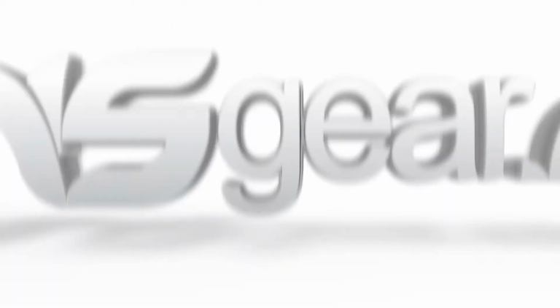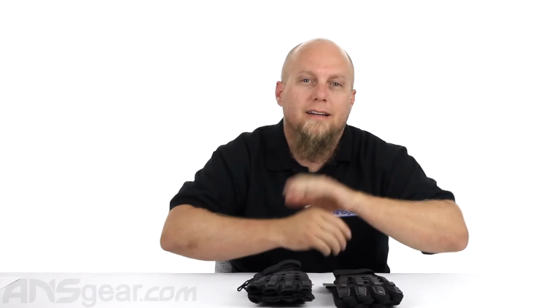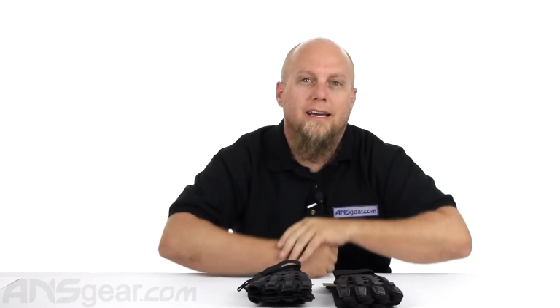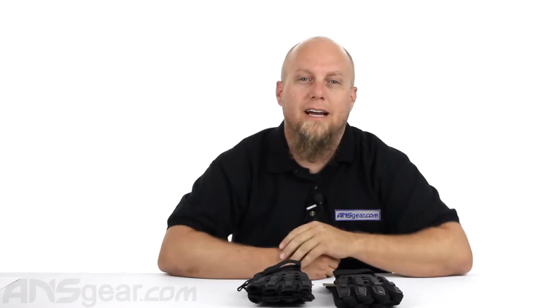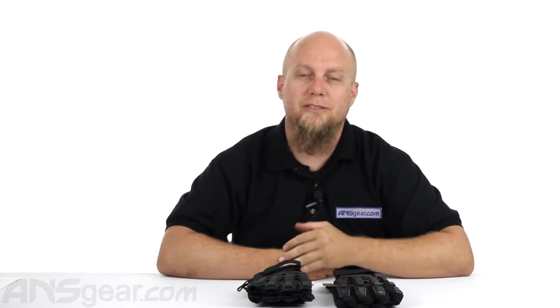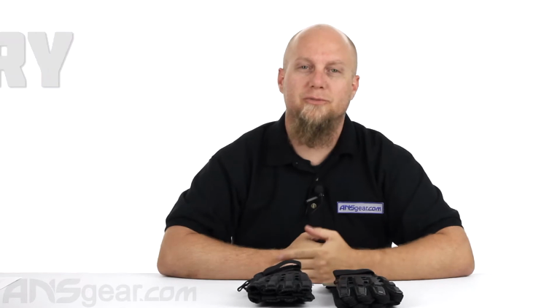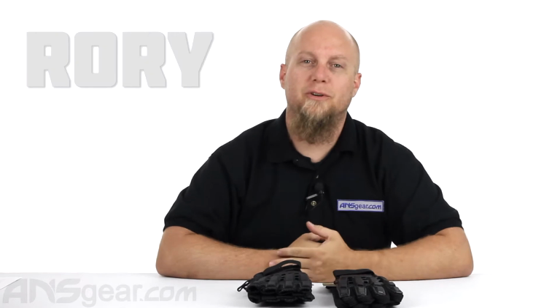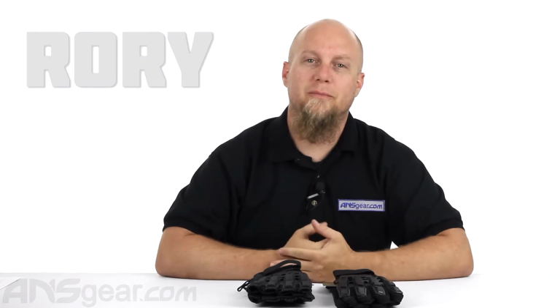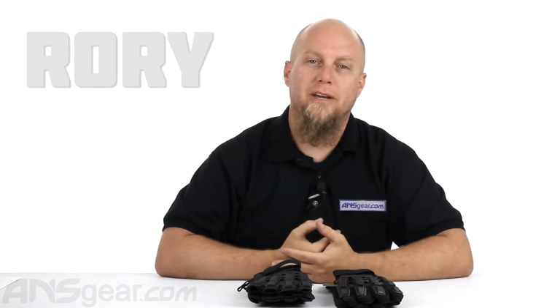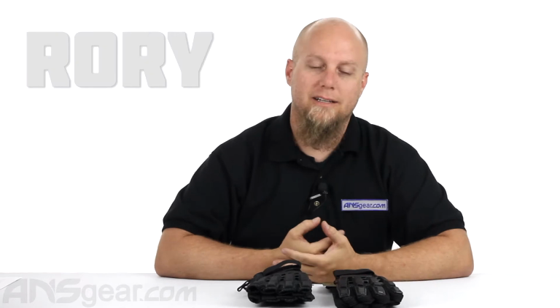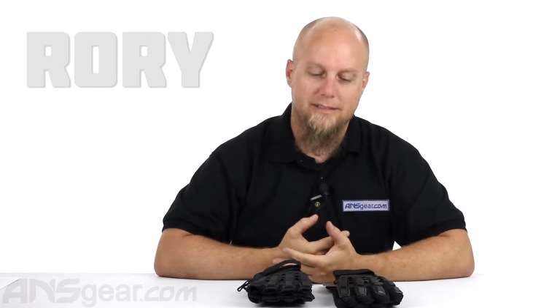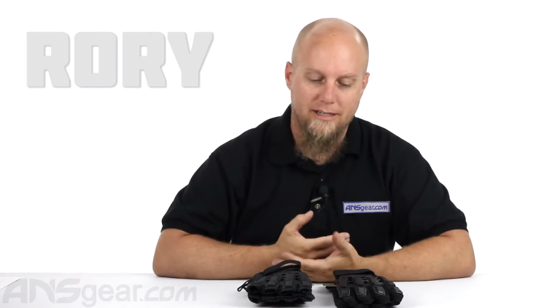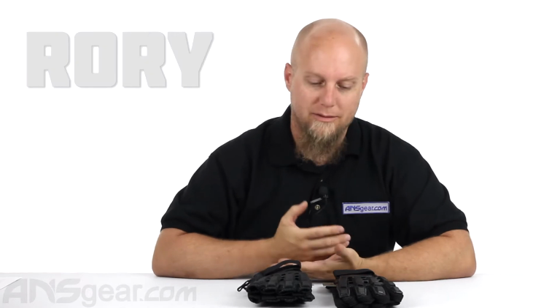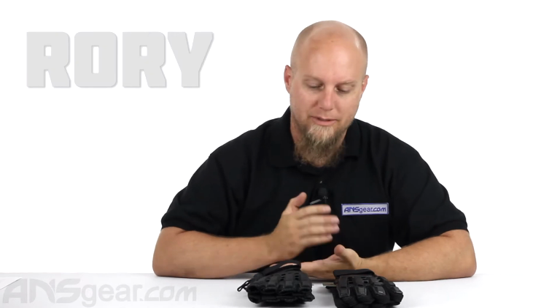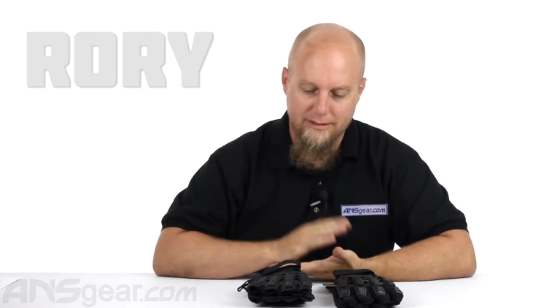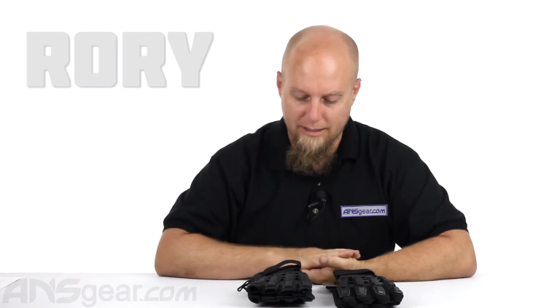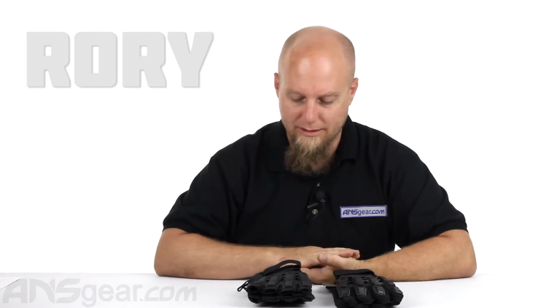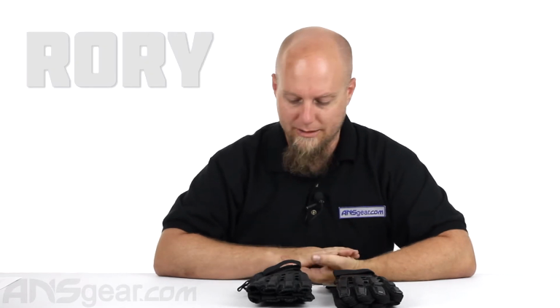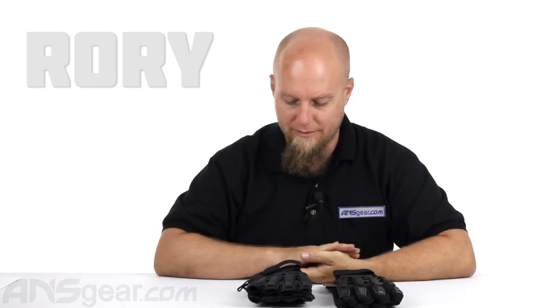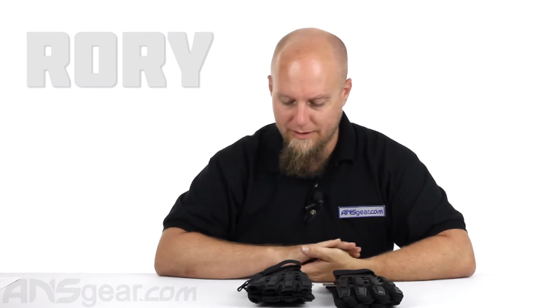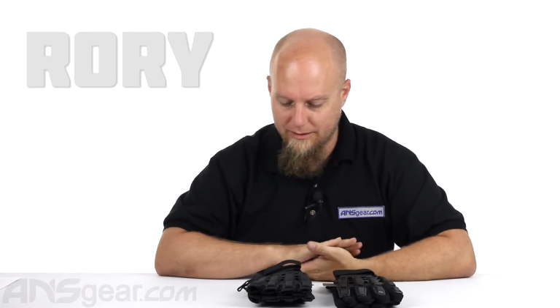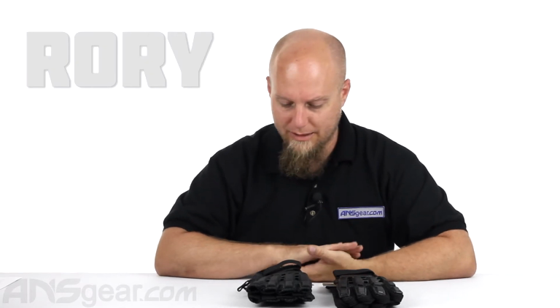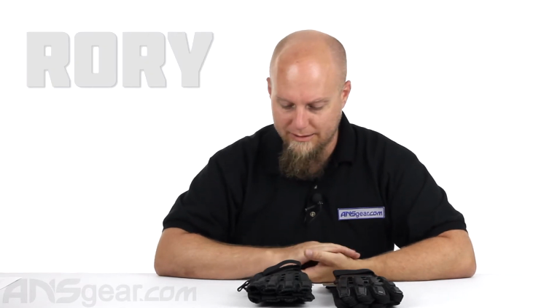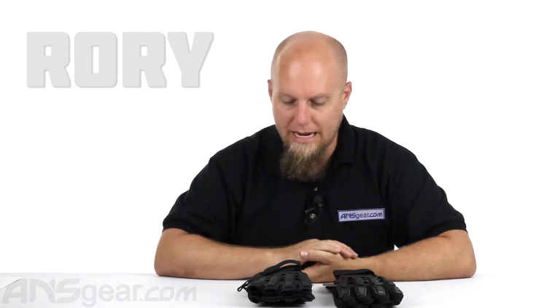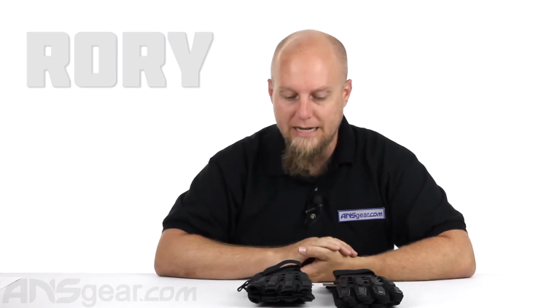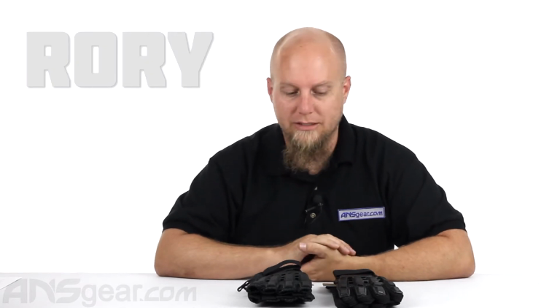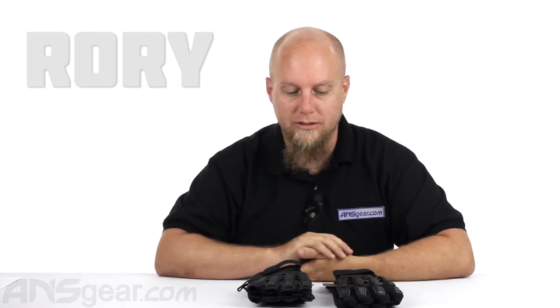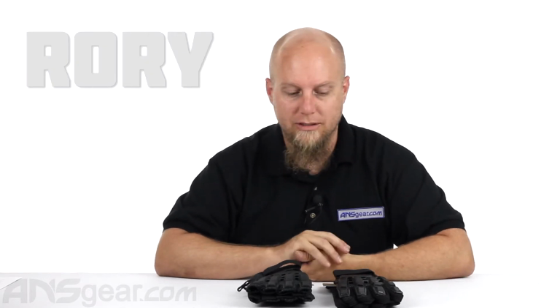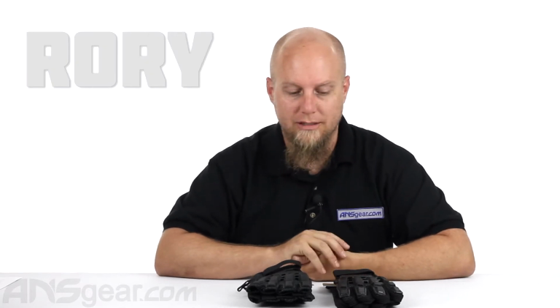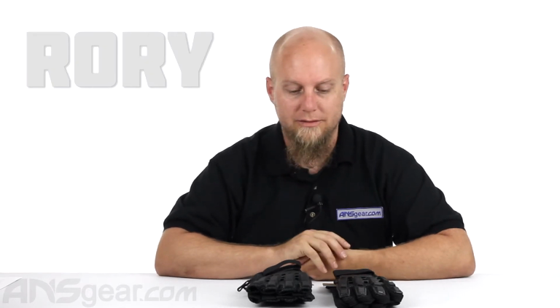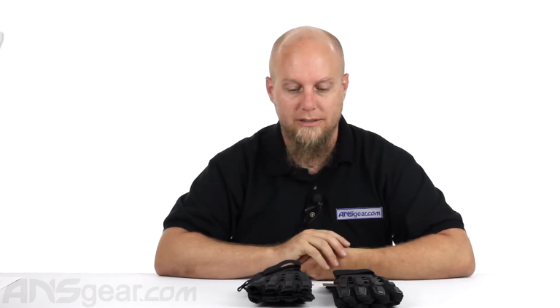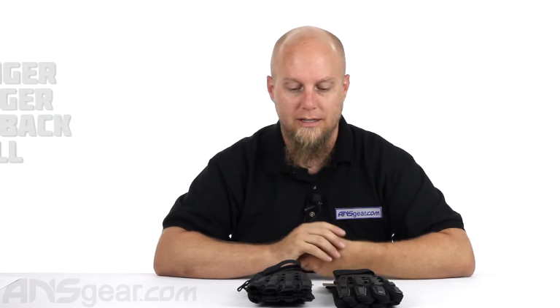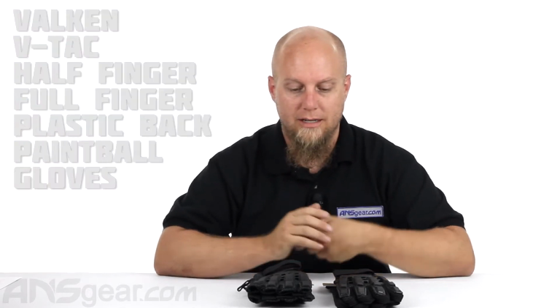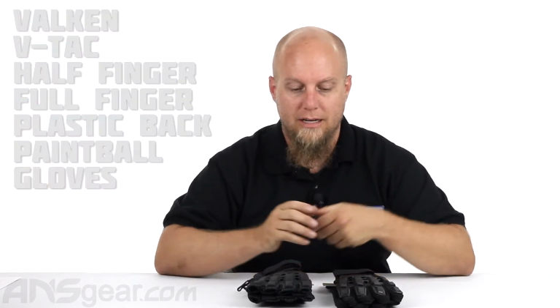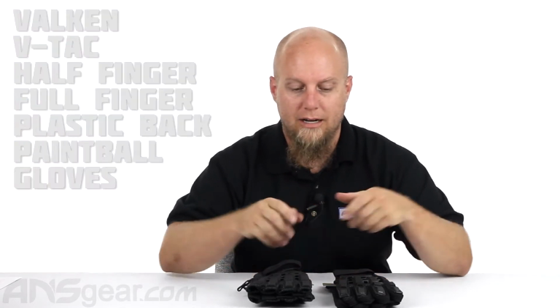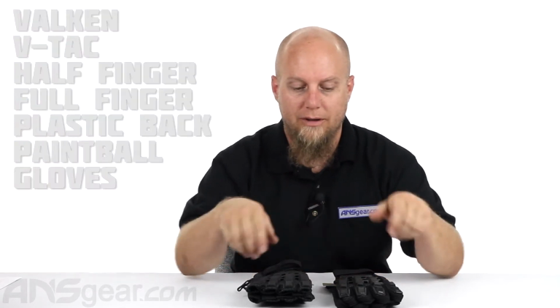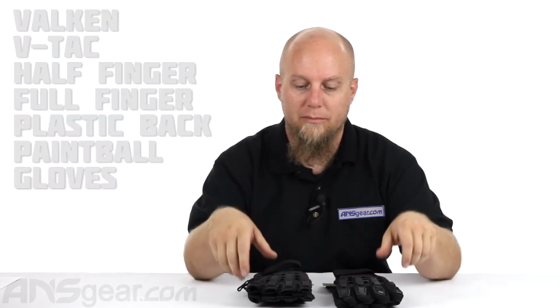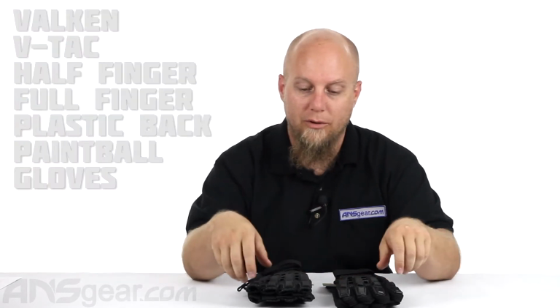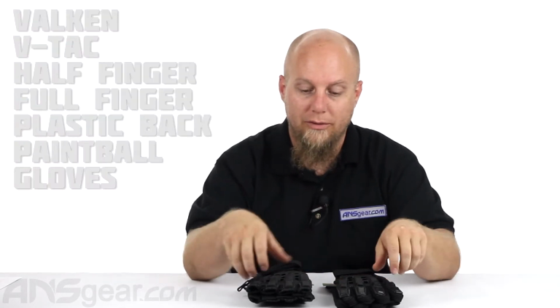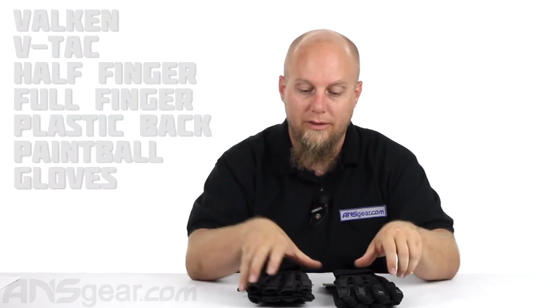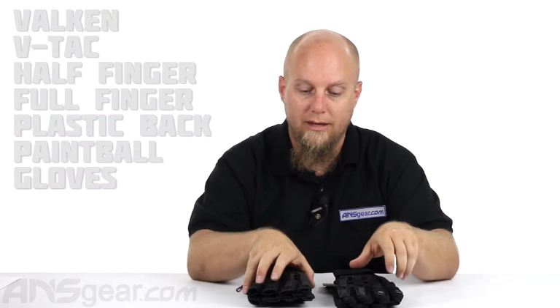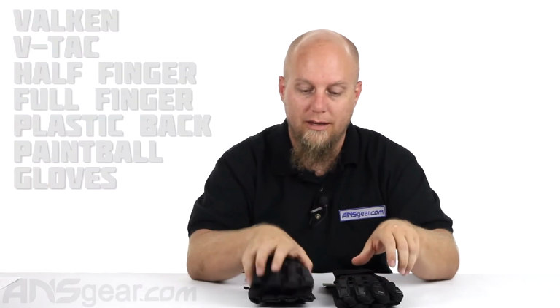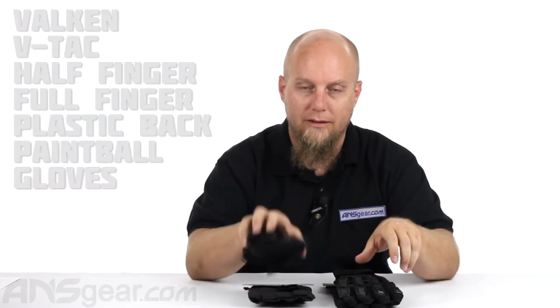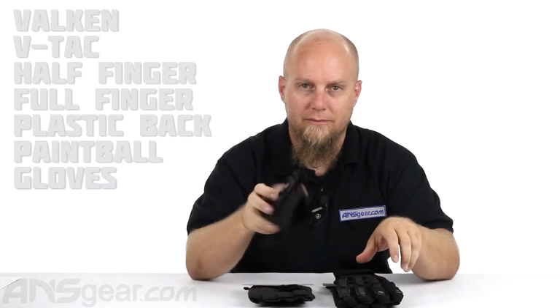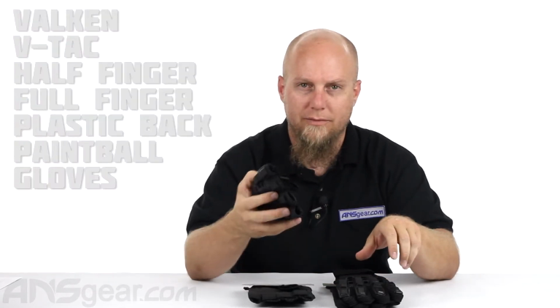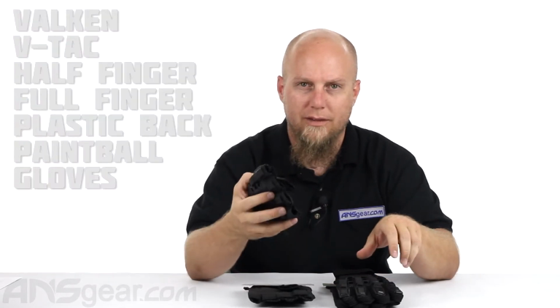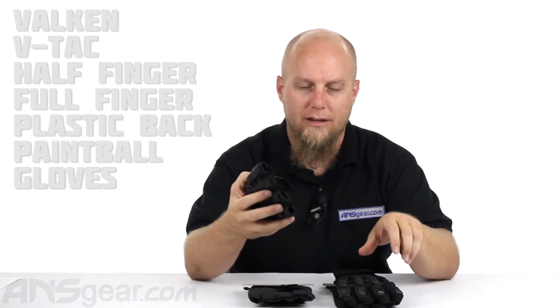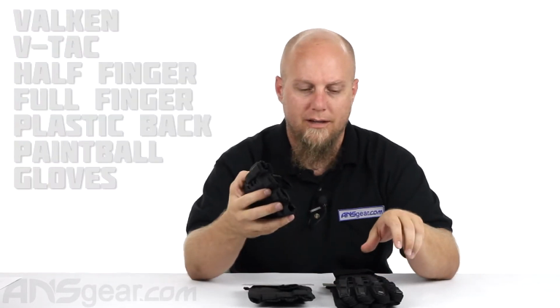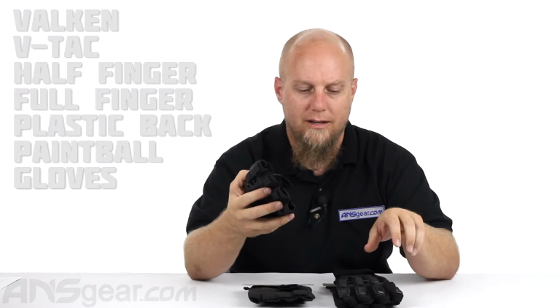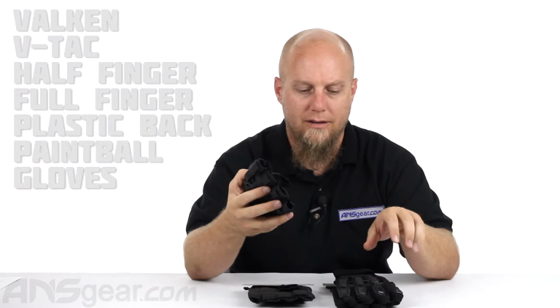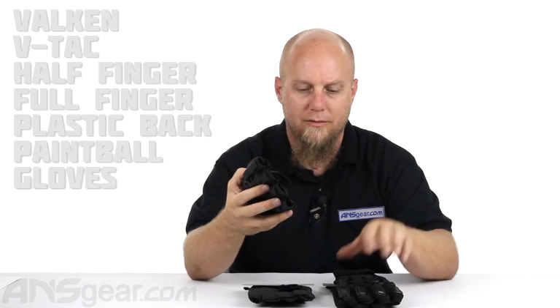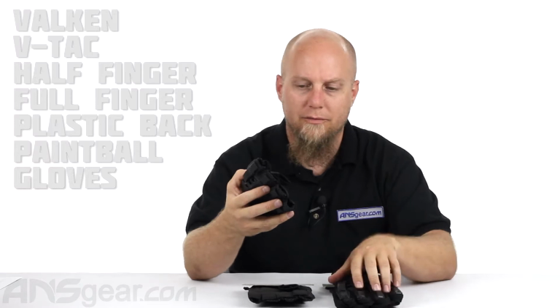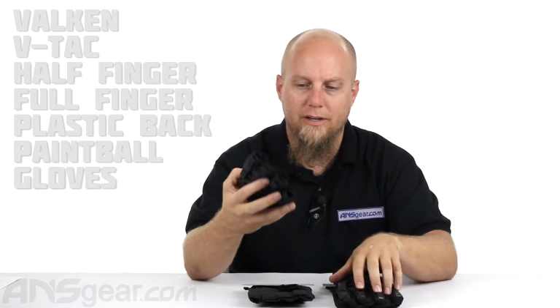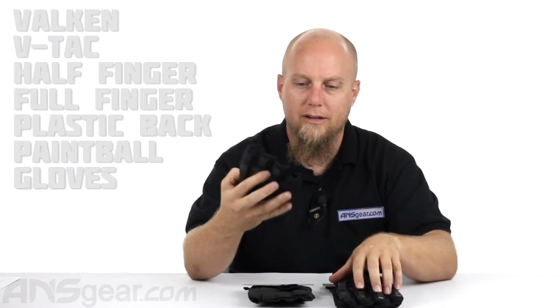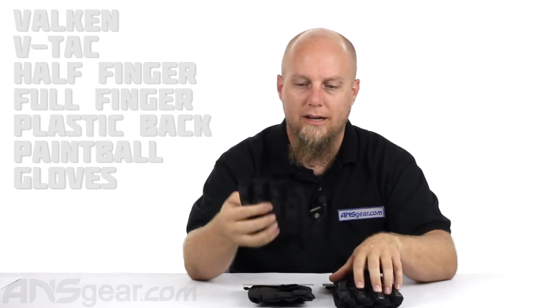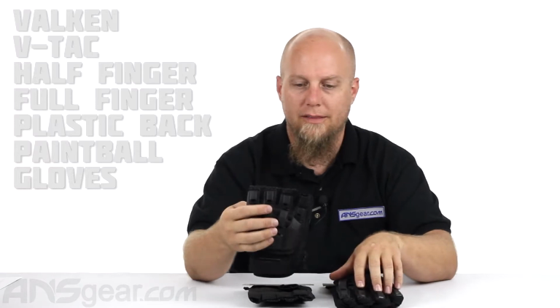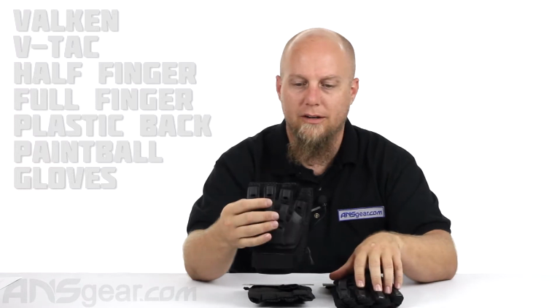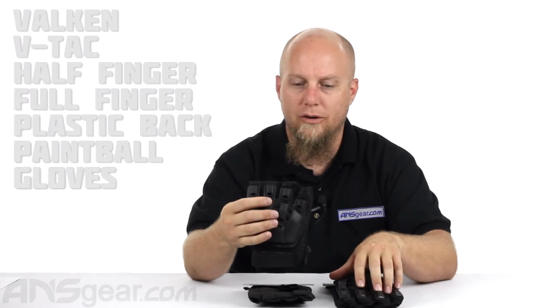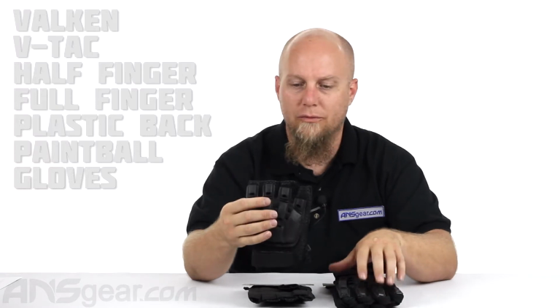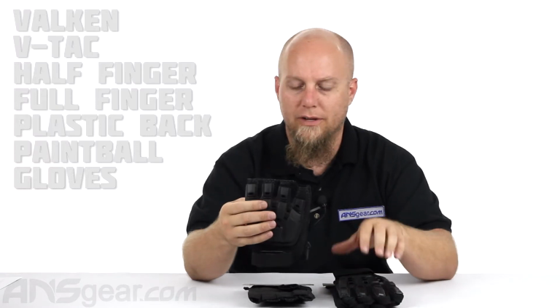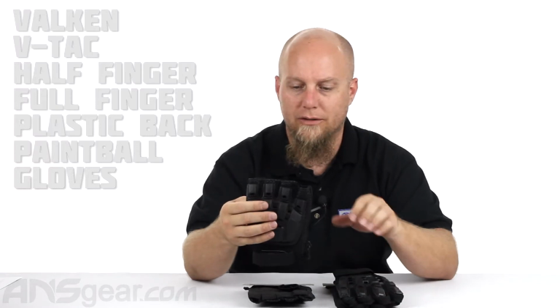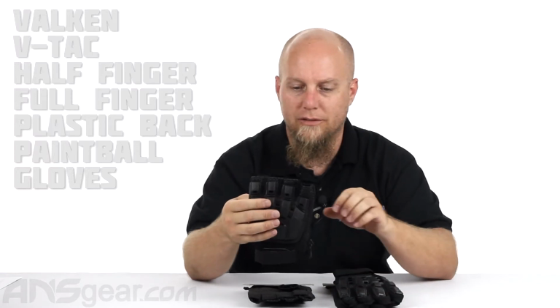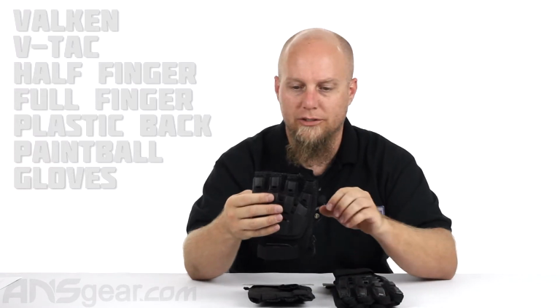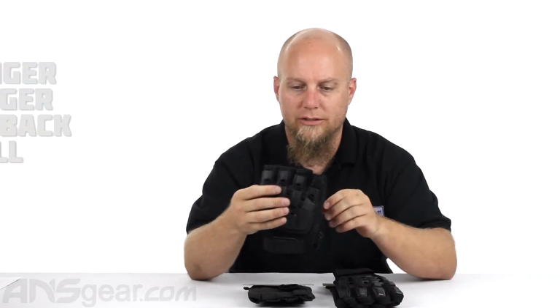Hey guys, it's Roy from A&S Gear. We're going to take a look at the Valken Tactical Gloves. We have both the full finger and the no finger versions.